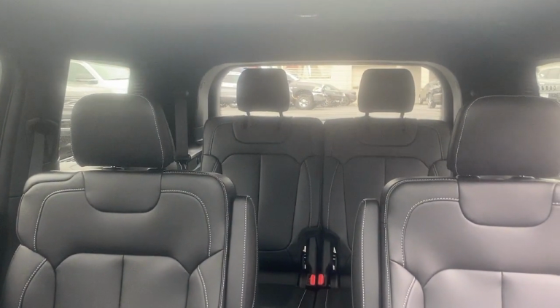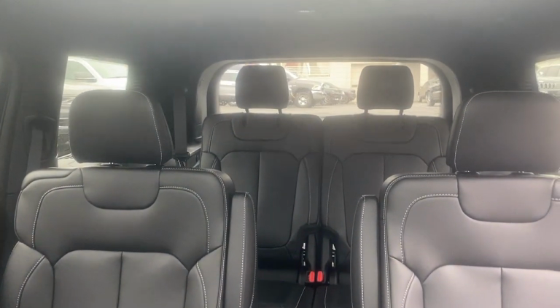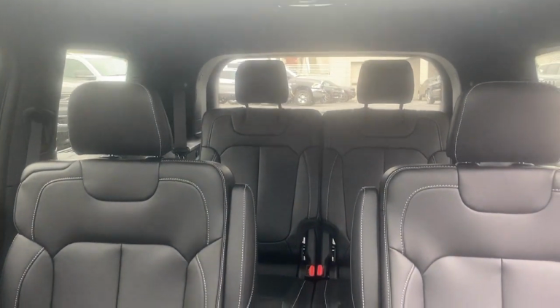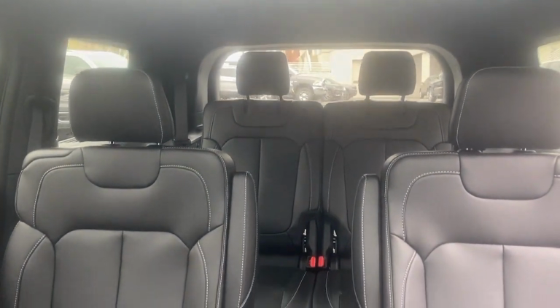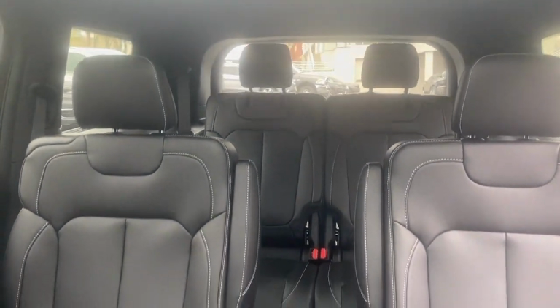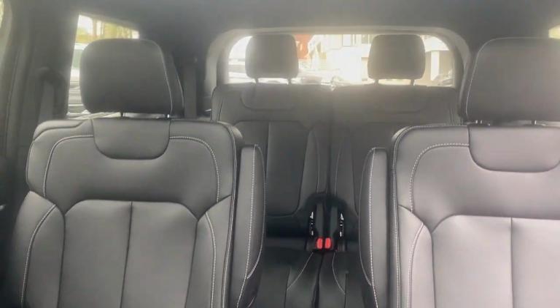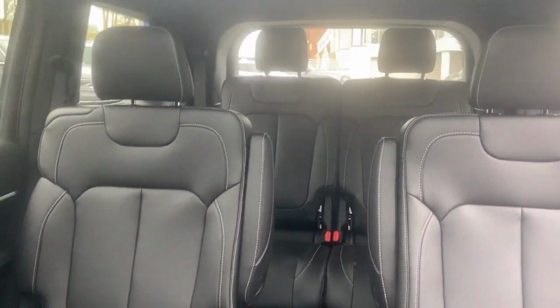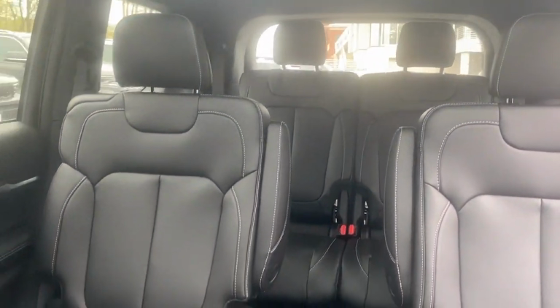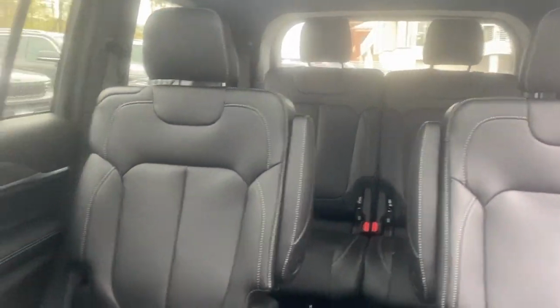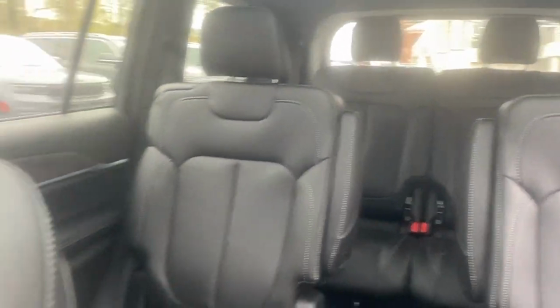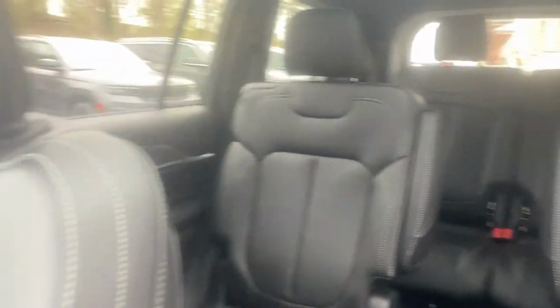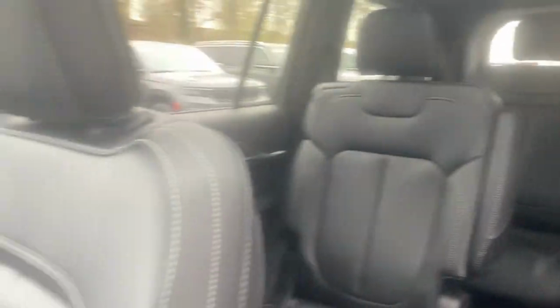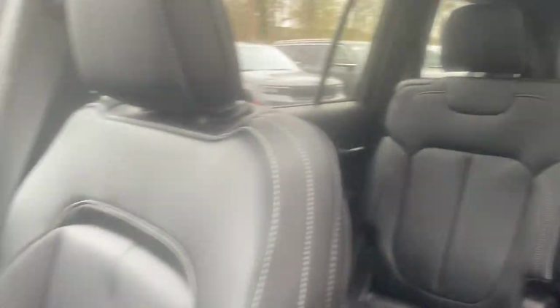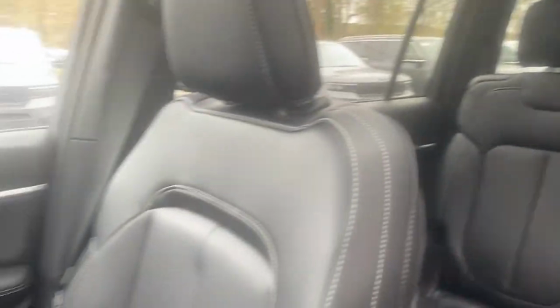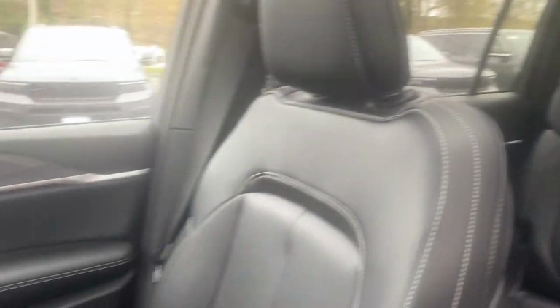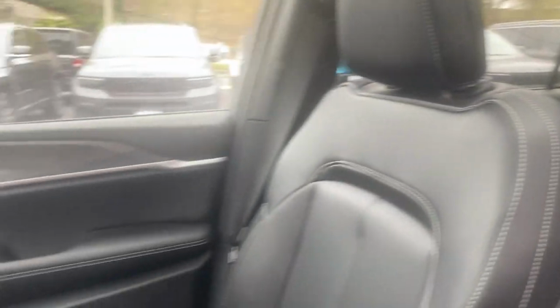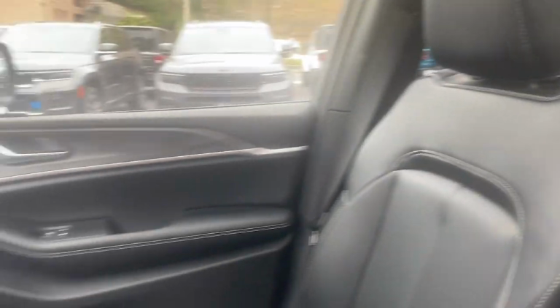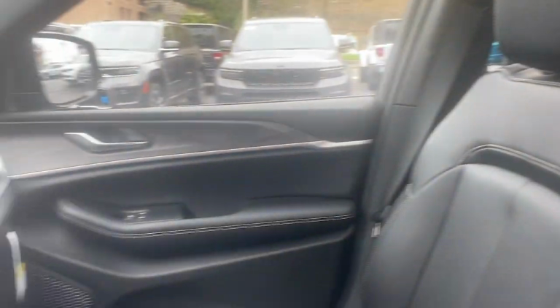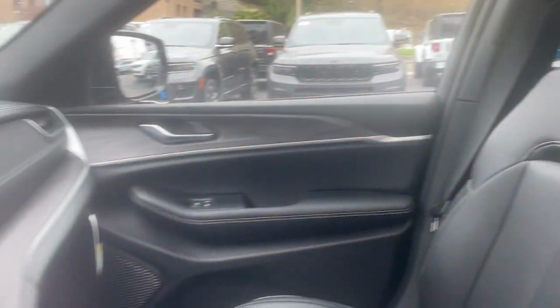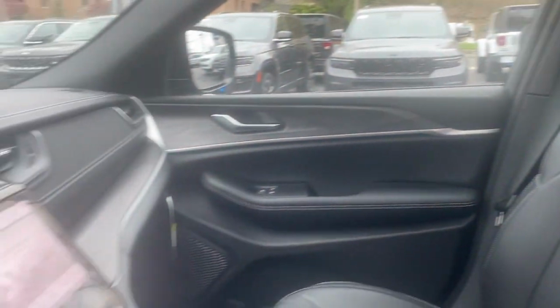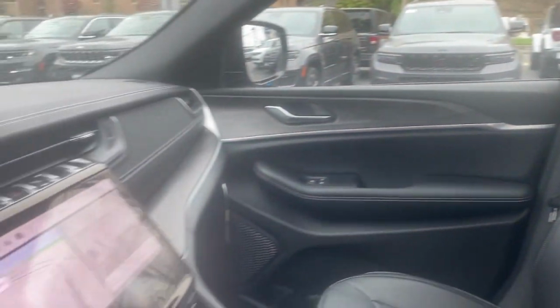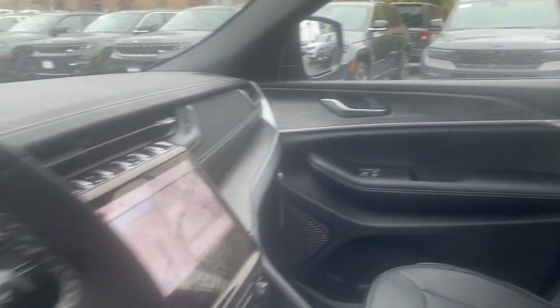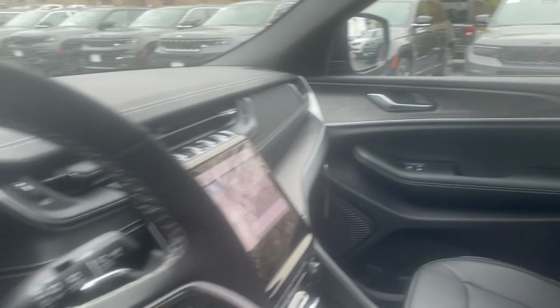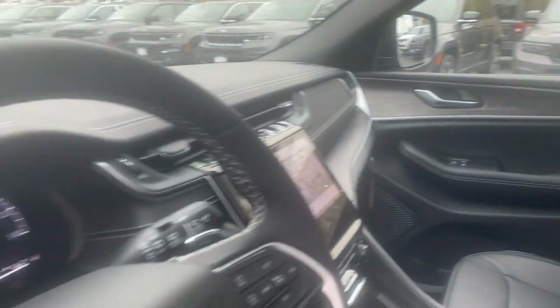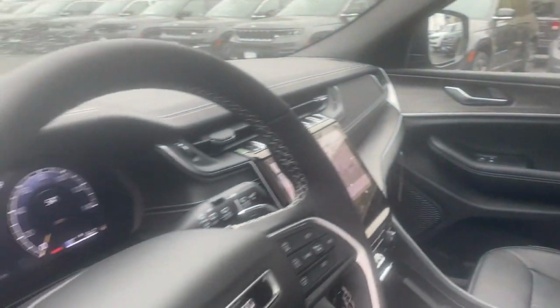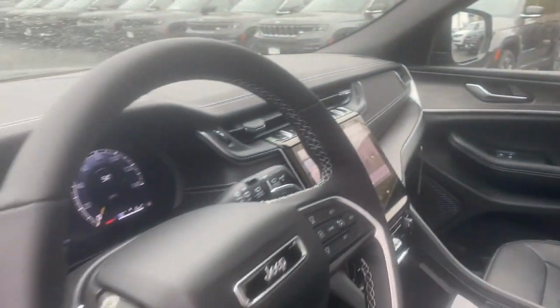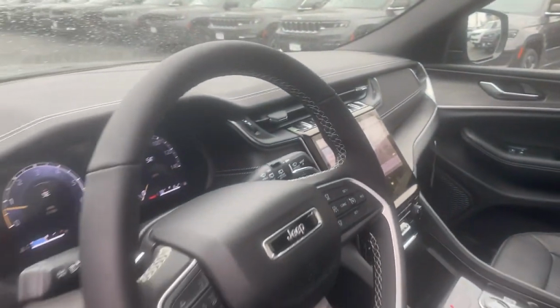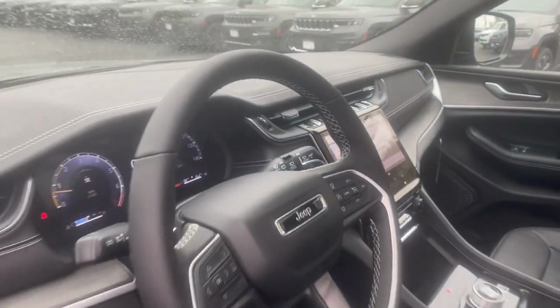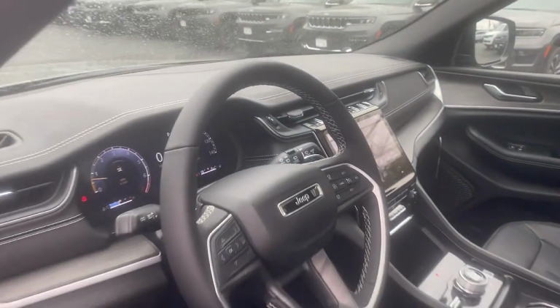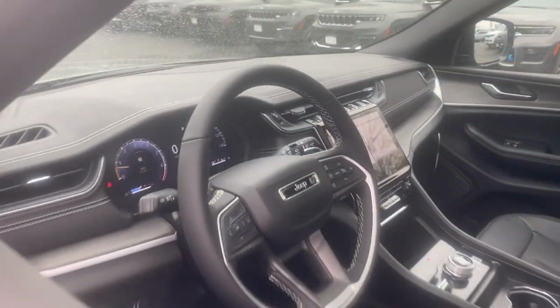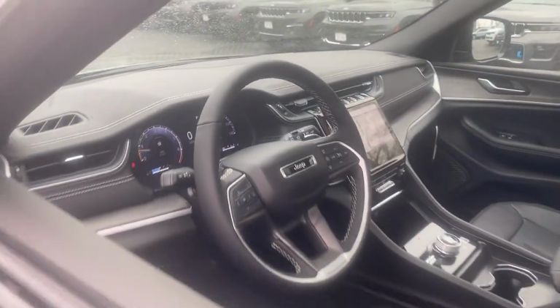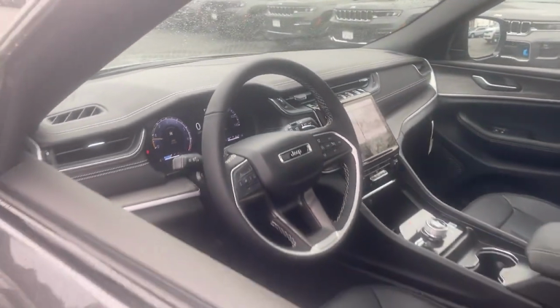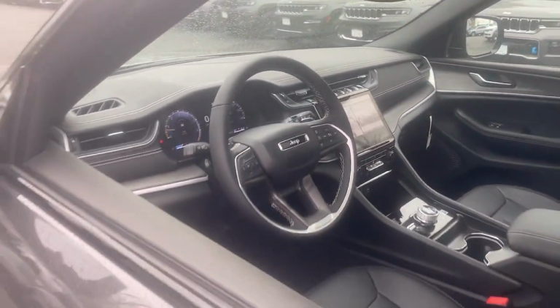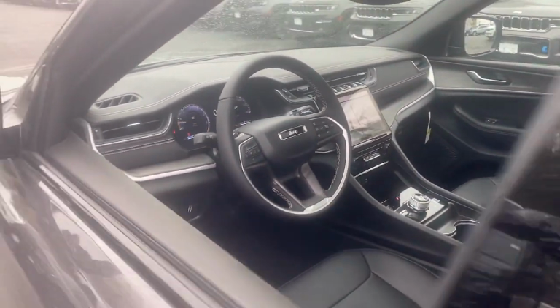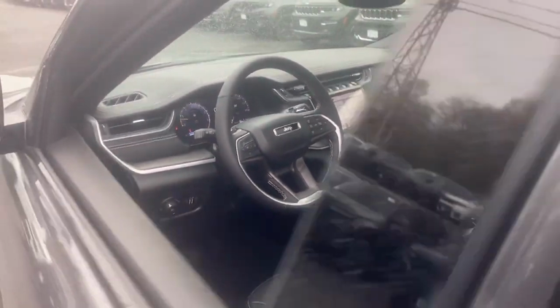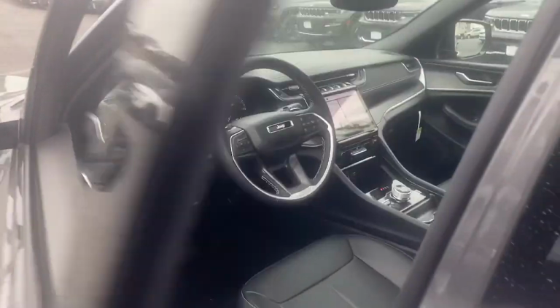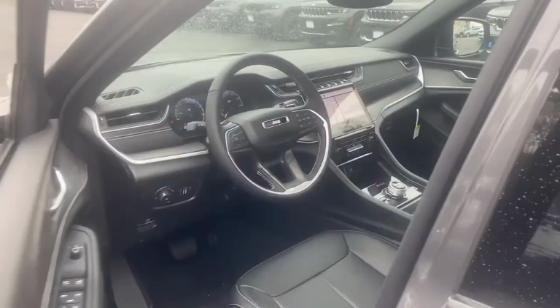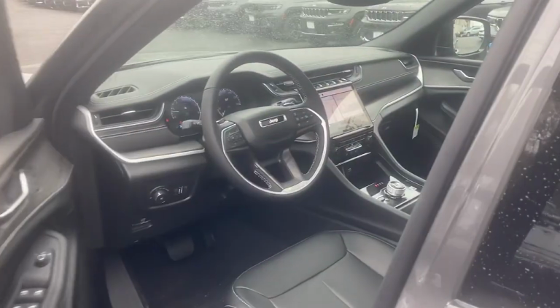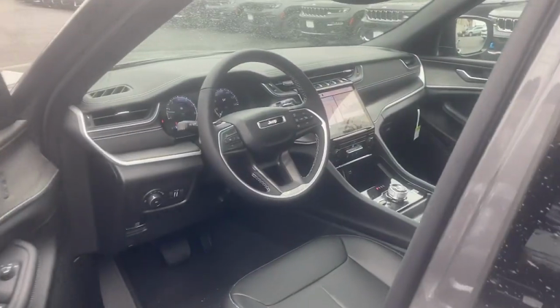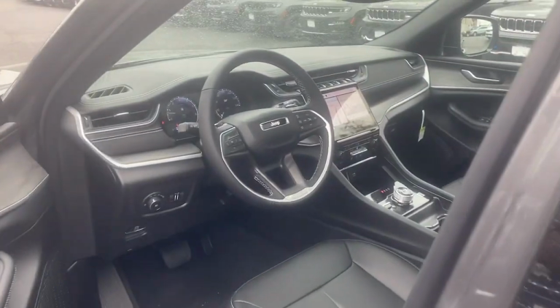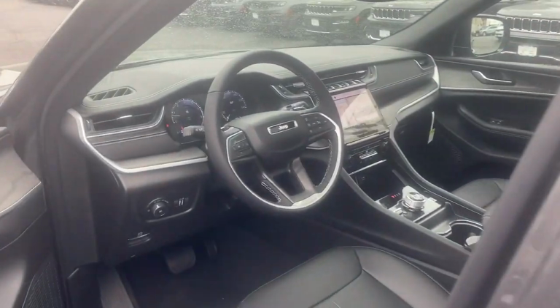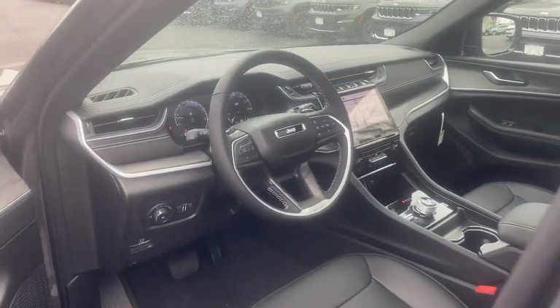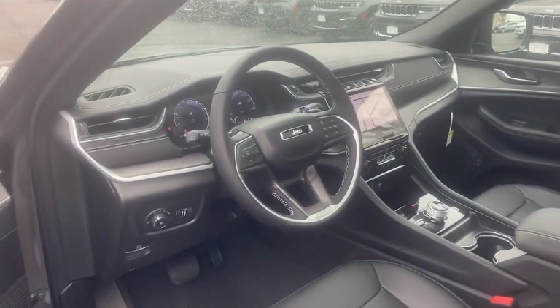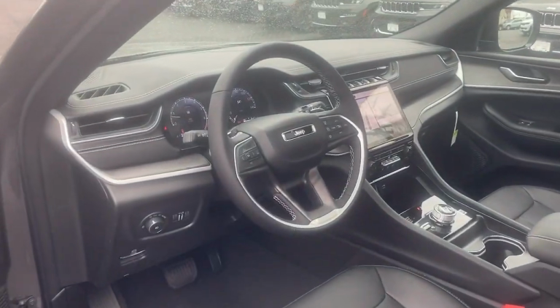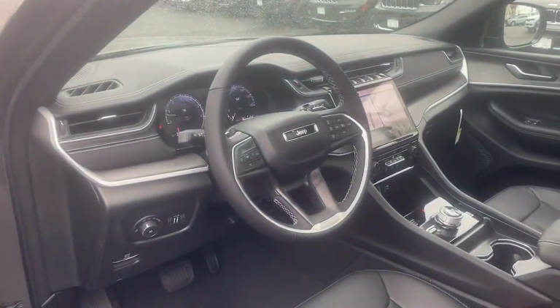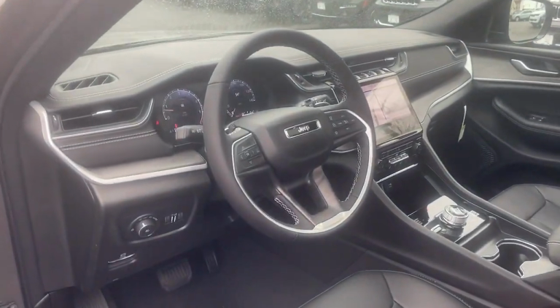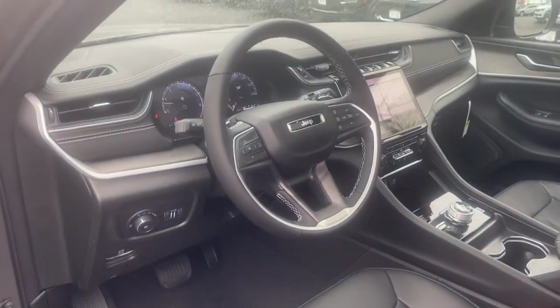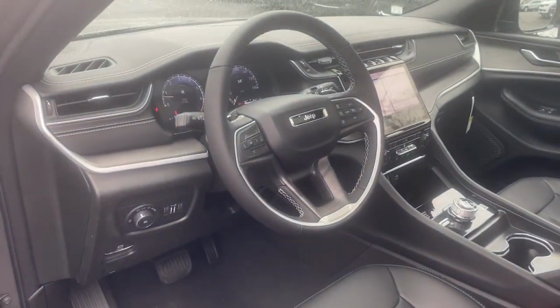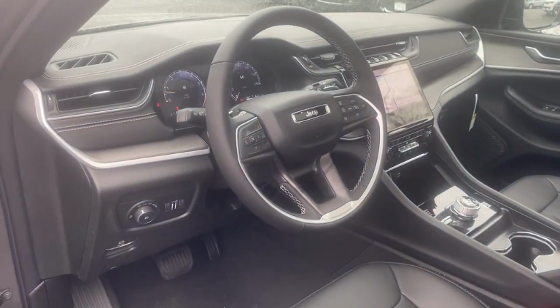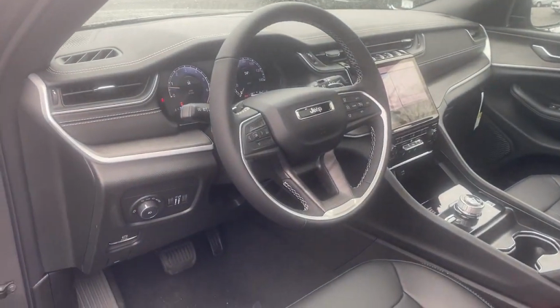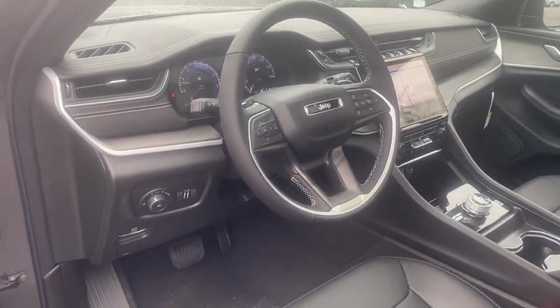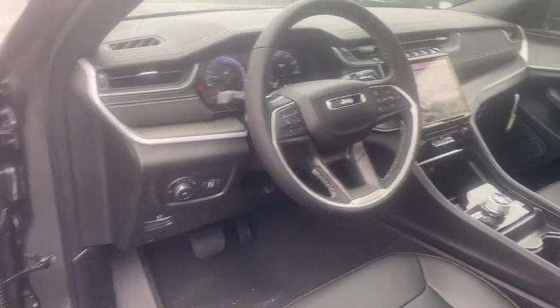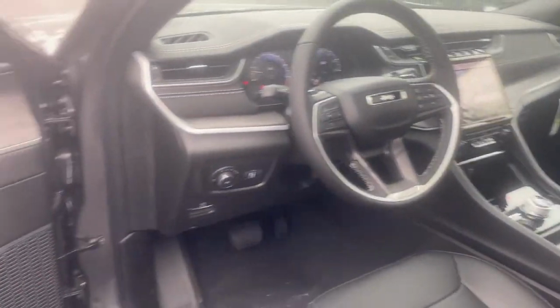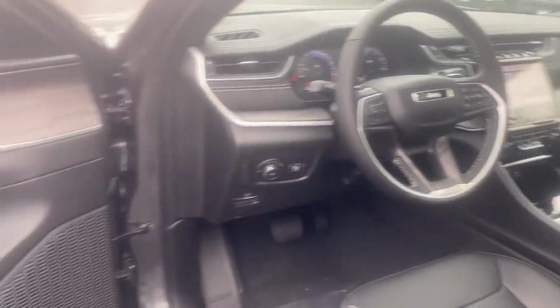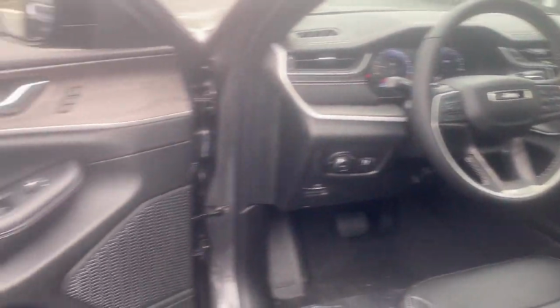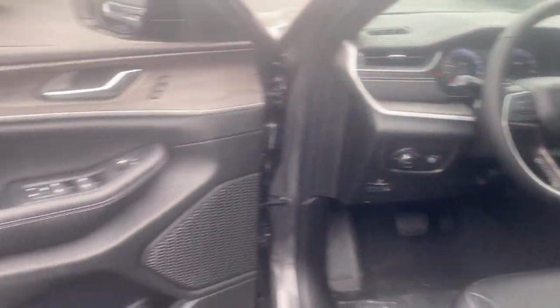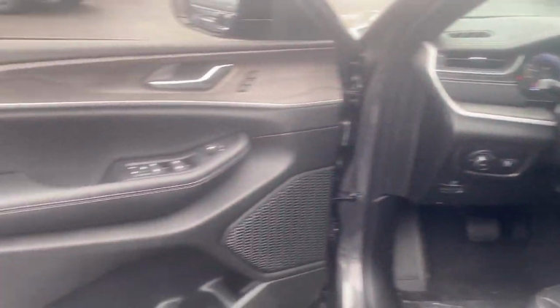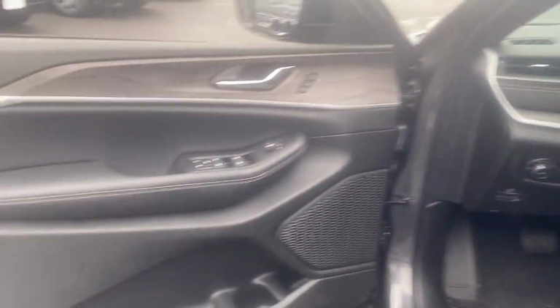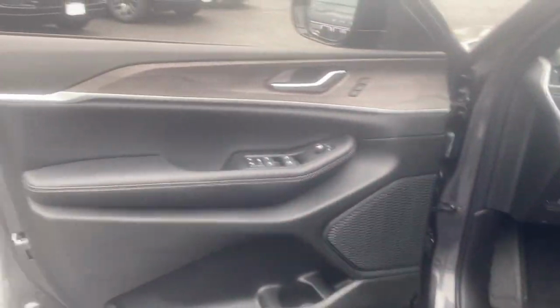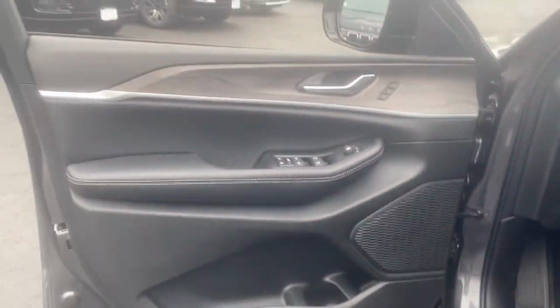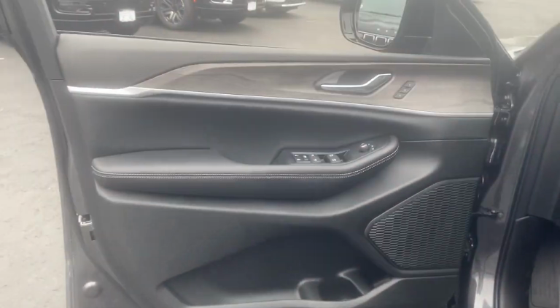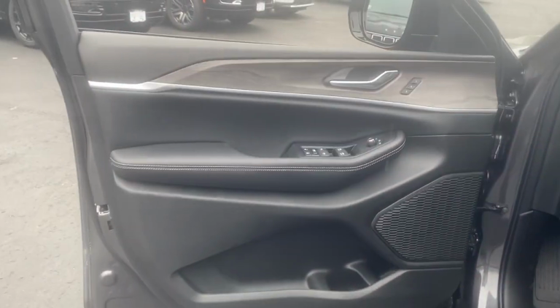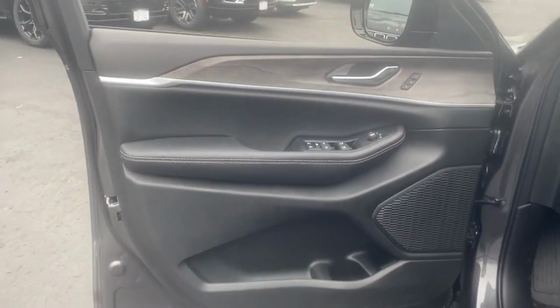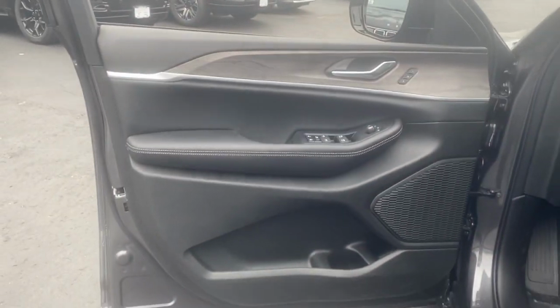Navigation system, keyless entry, V6 cylinder engine, satellite radio, and premium sound system.